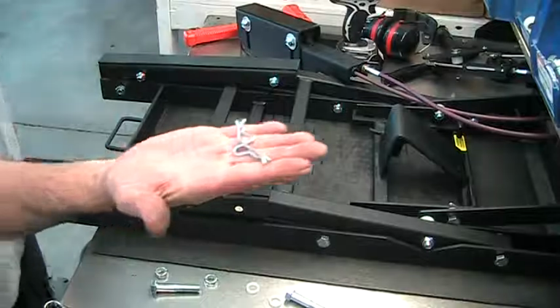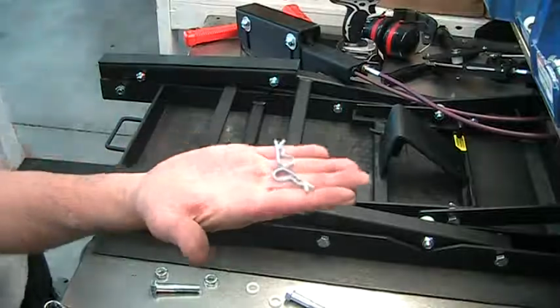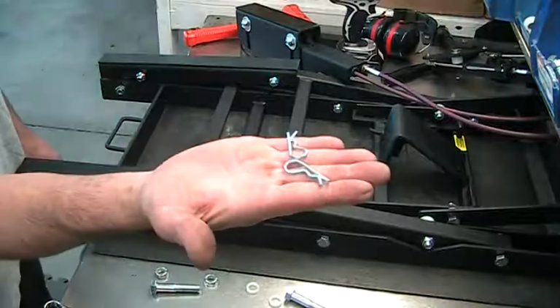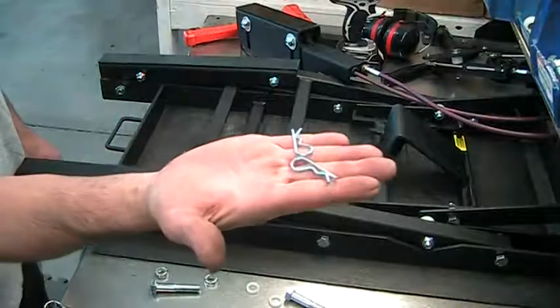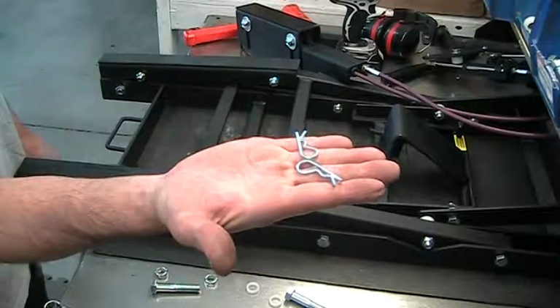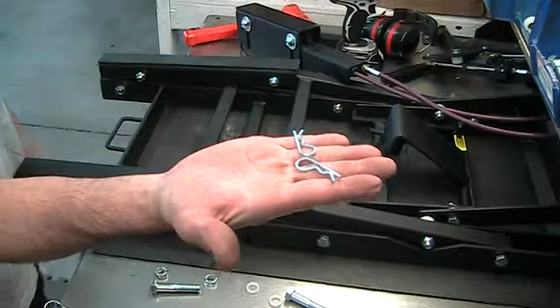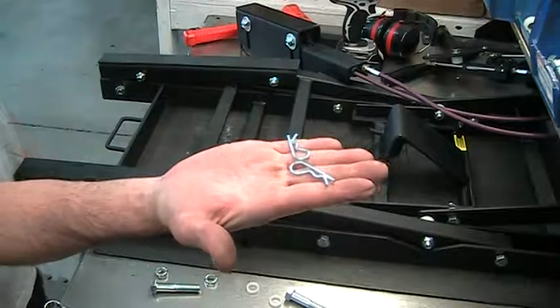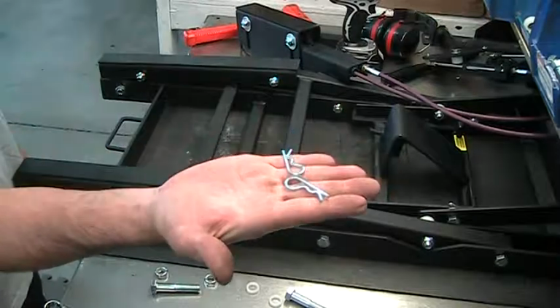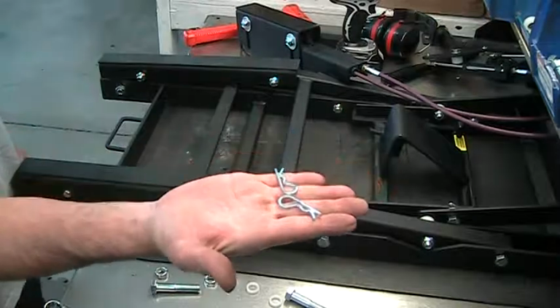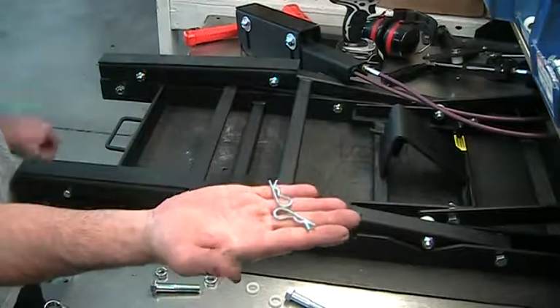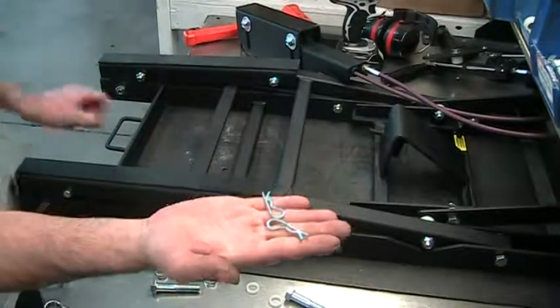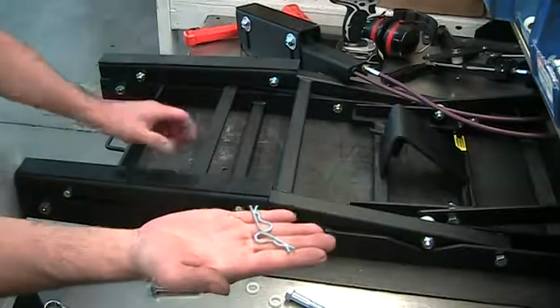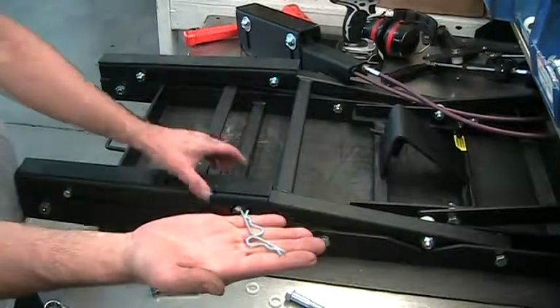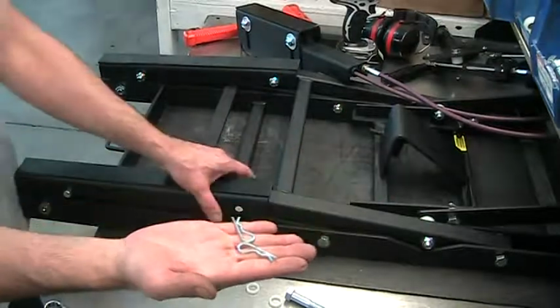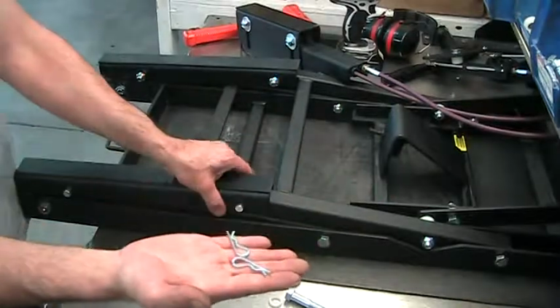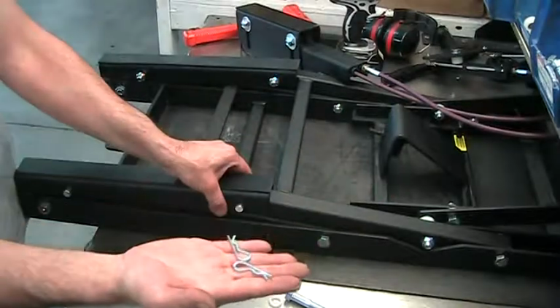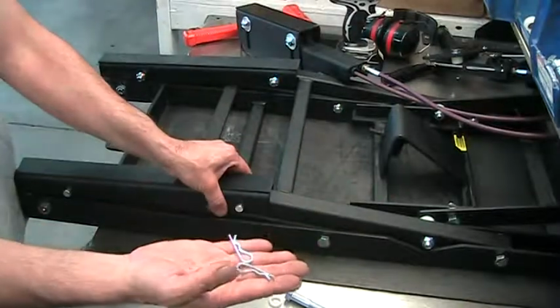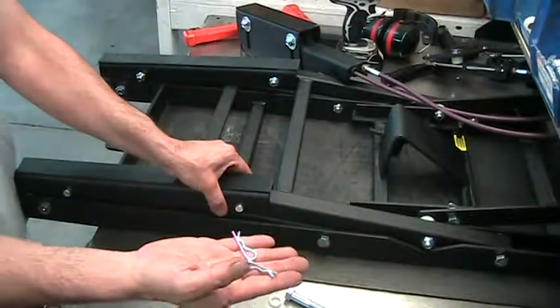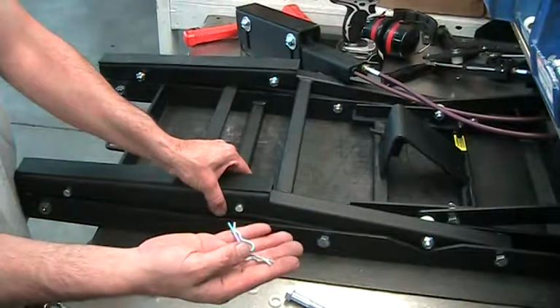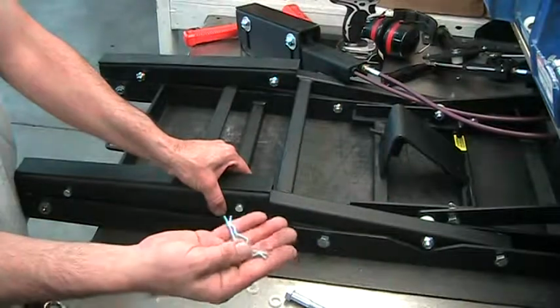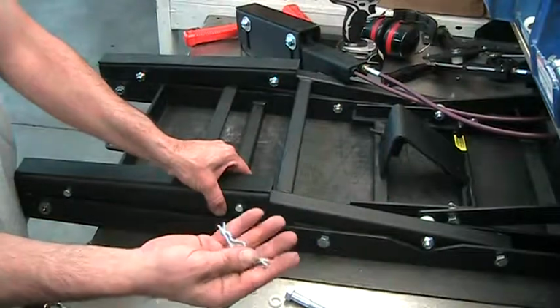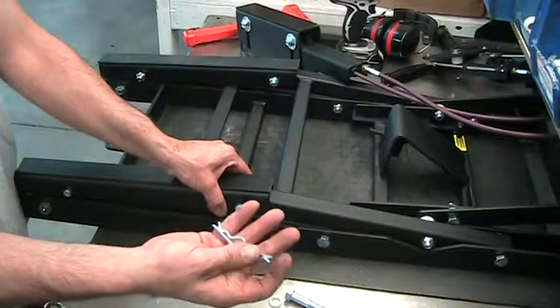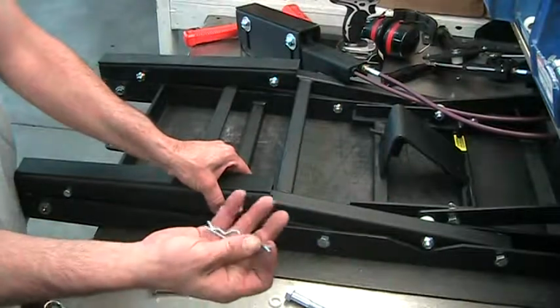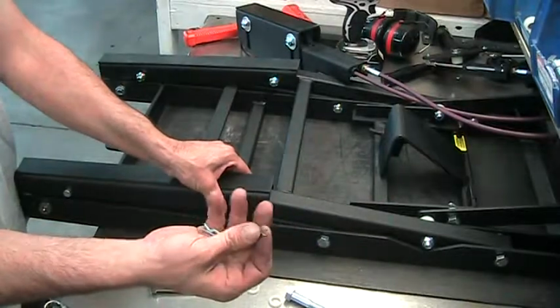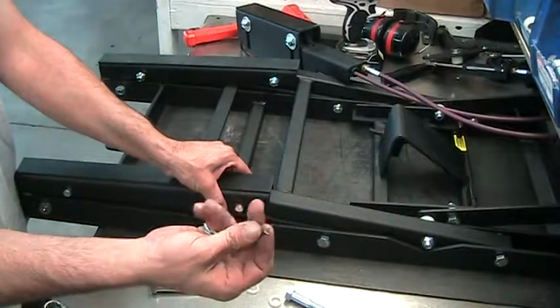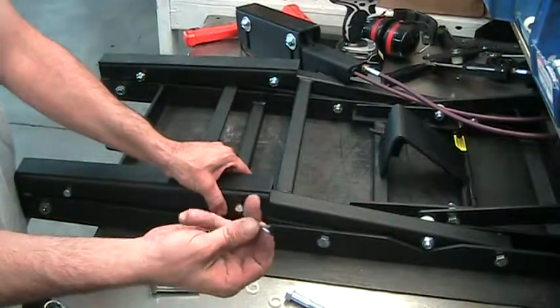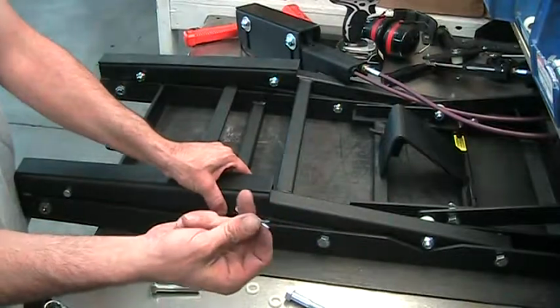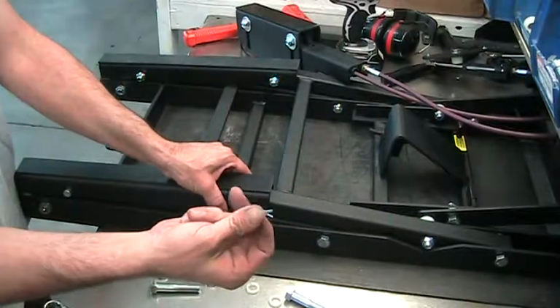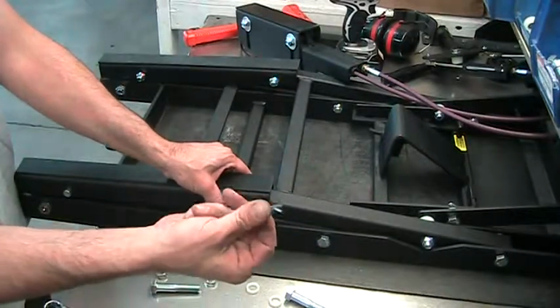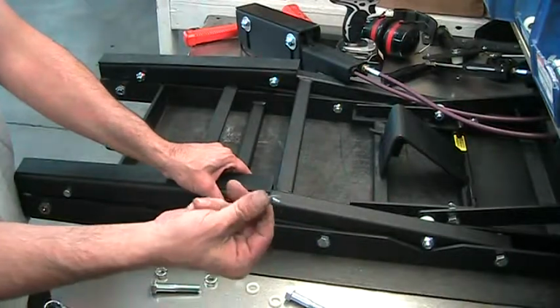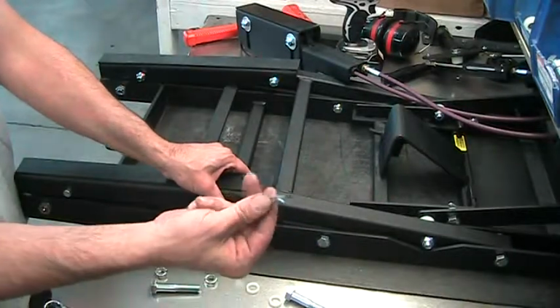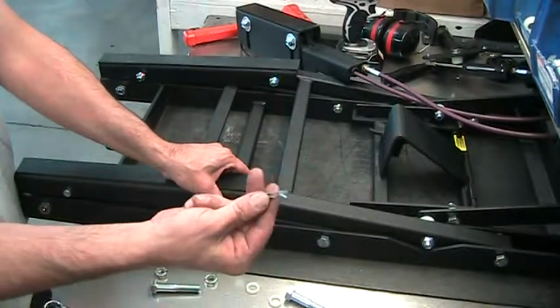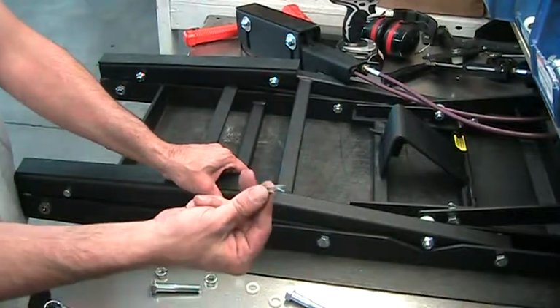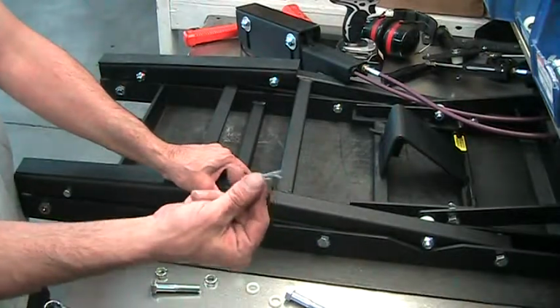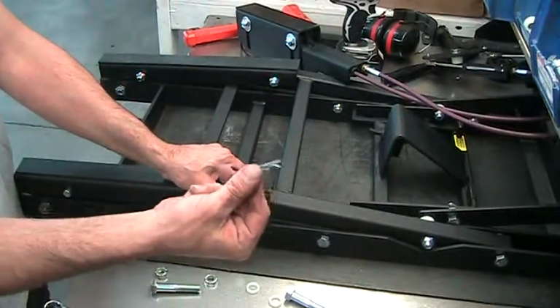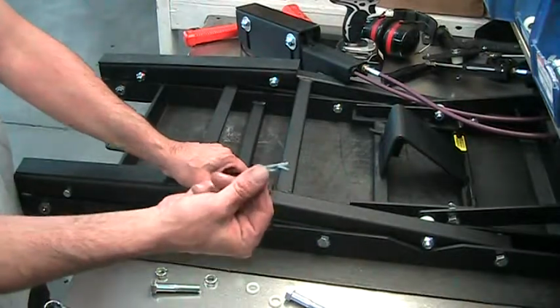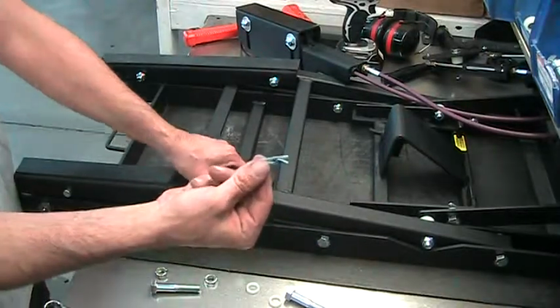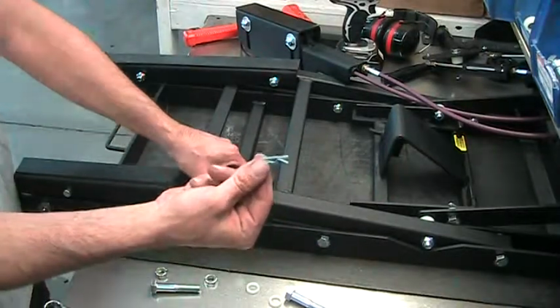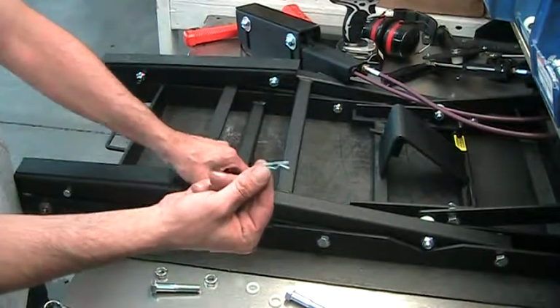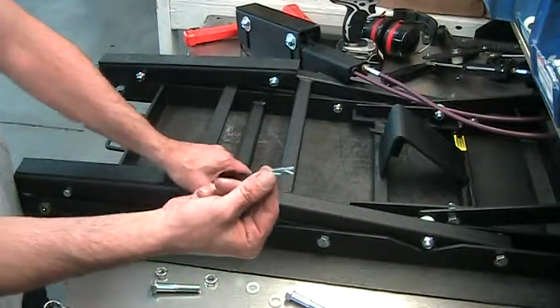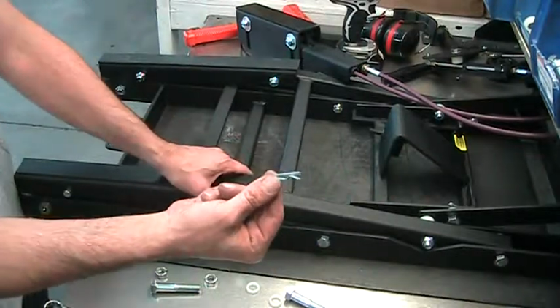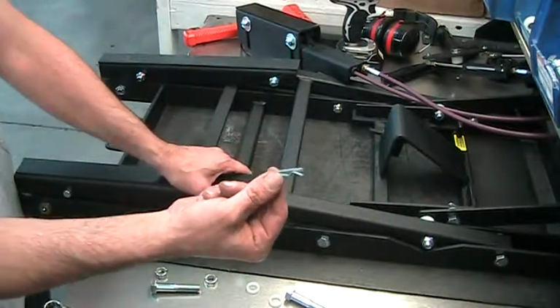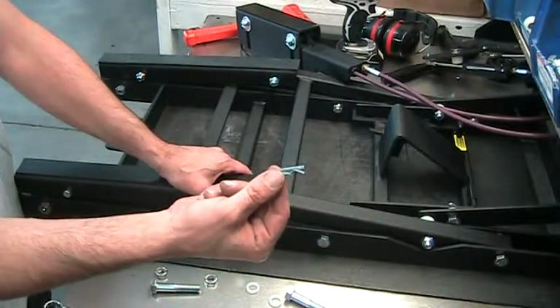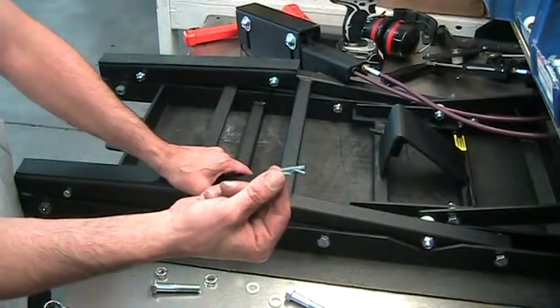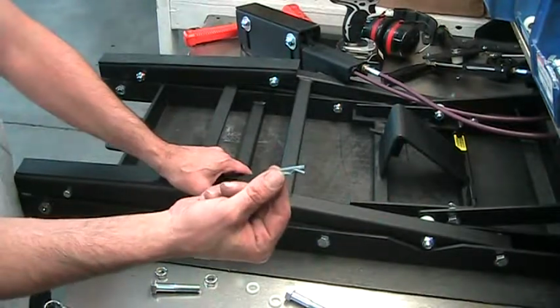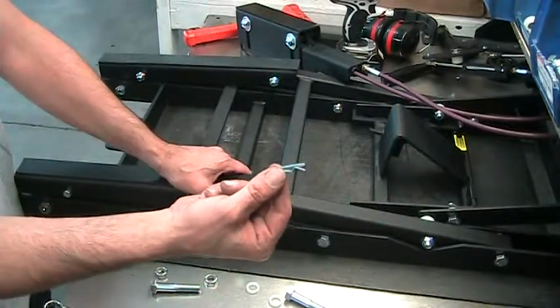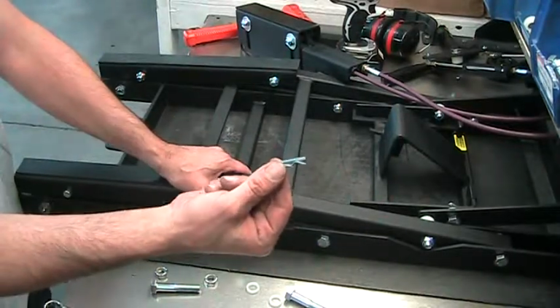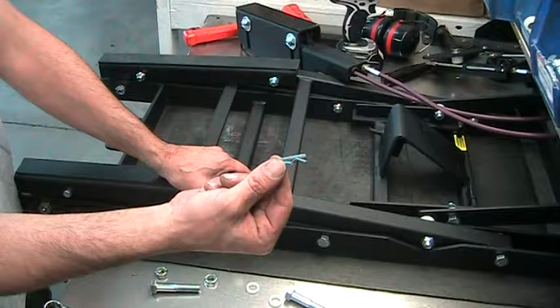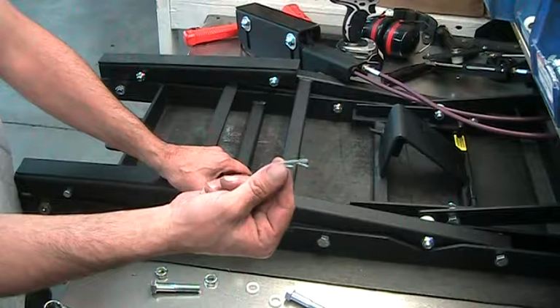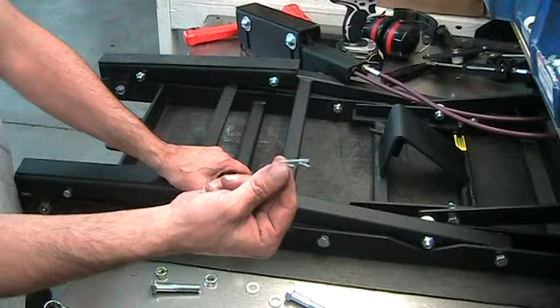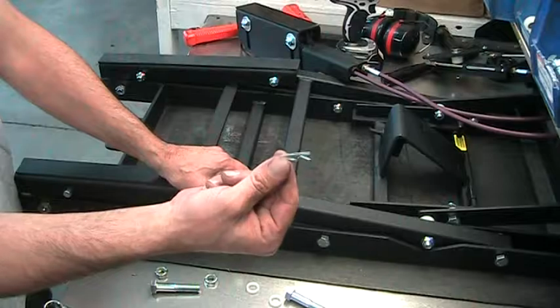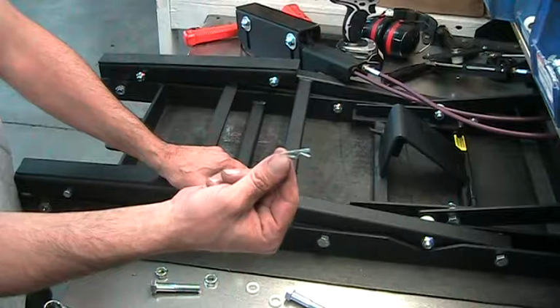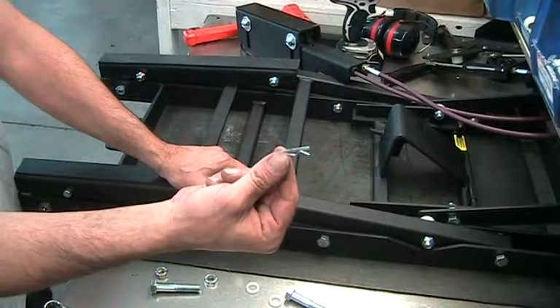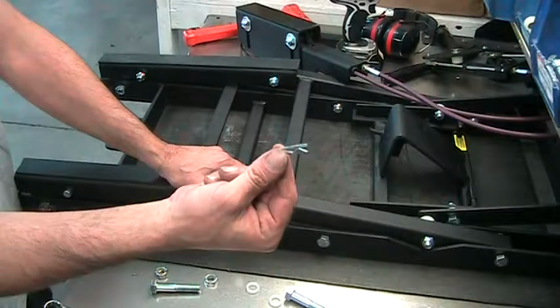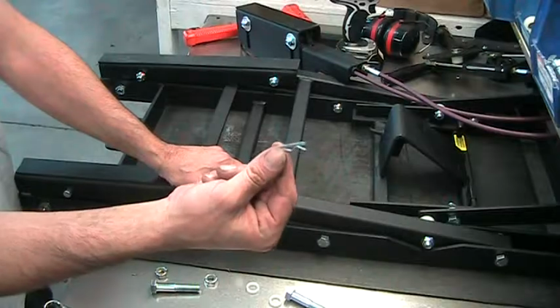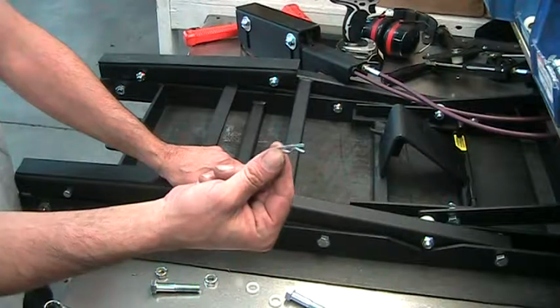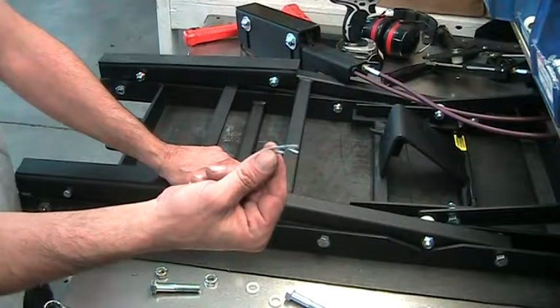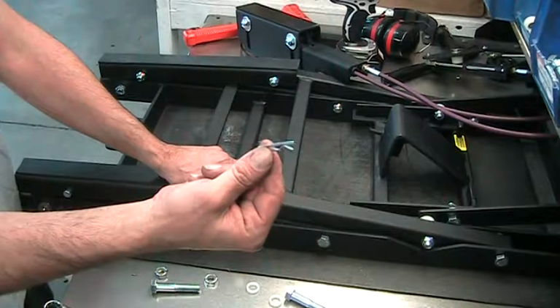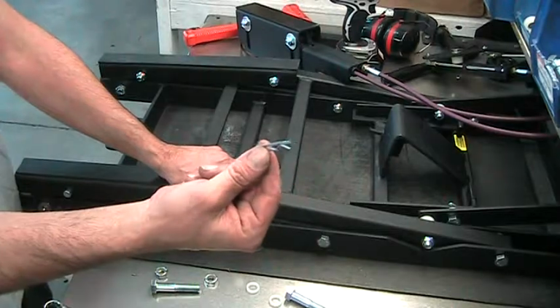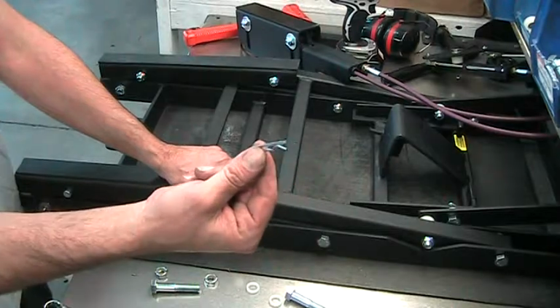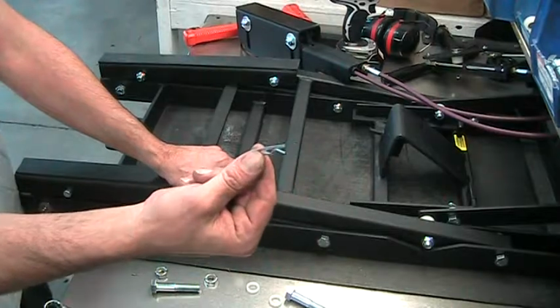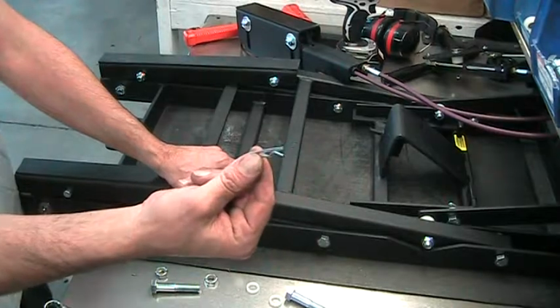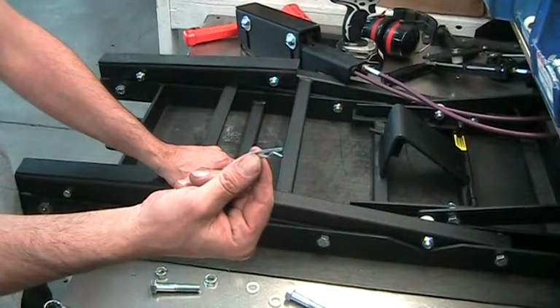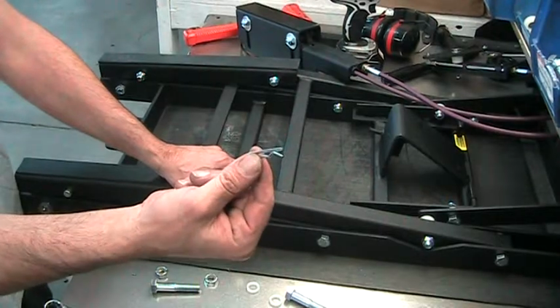Then you insert these into your pins here, and that is now good to lift a normal bicycle. That's all you need.